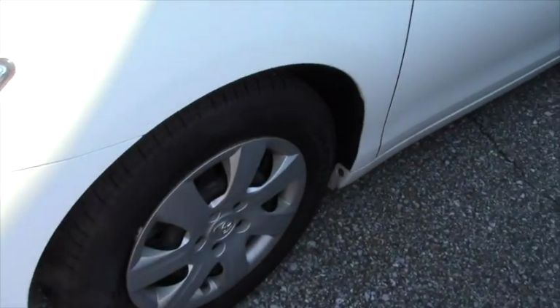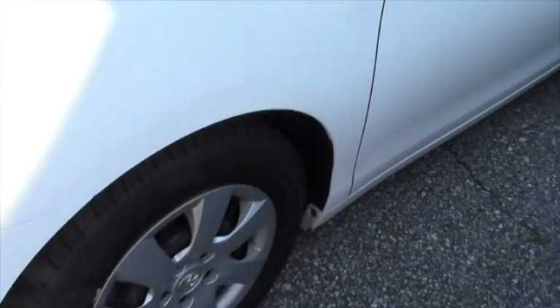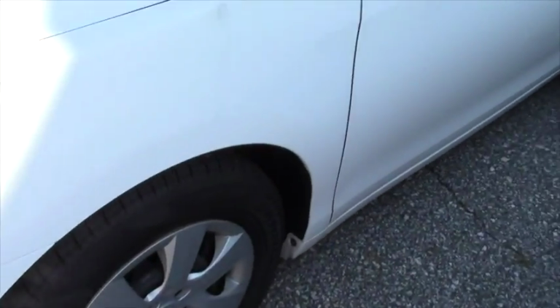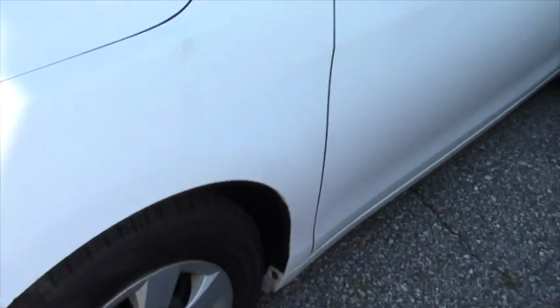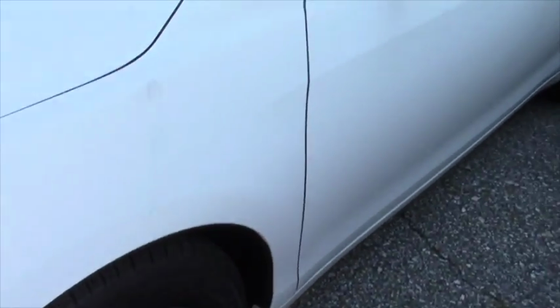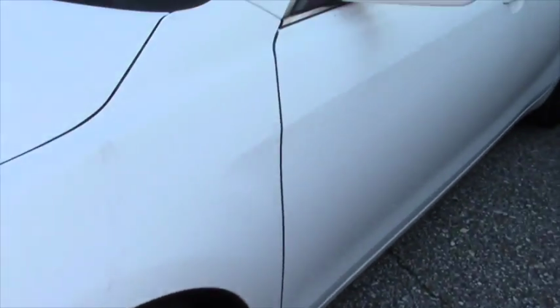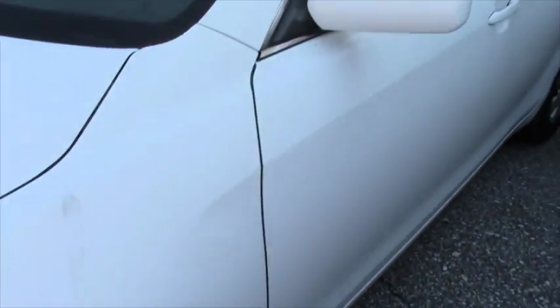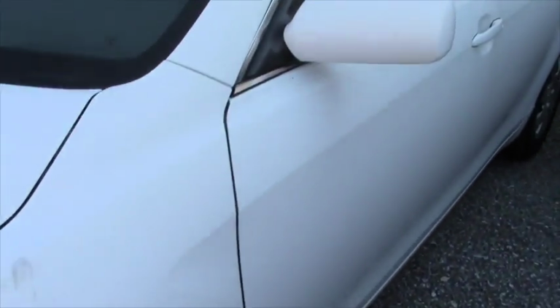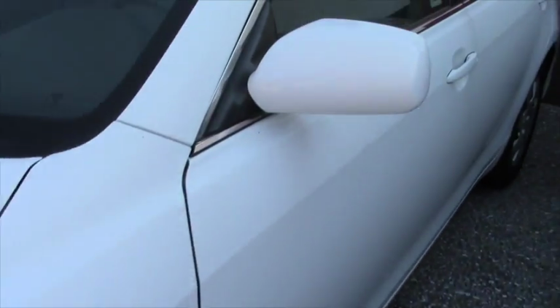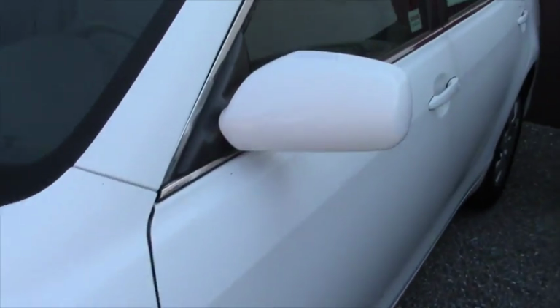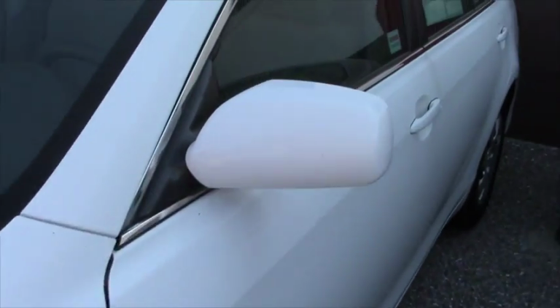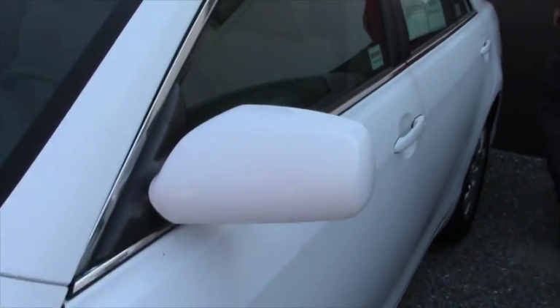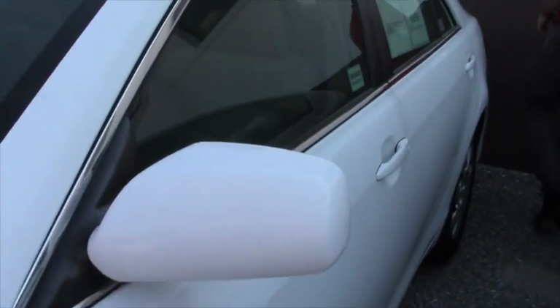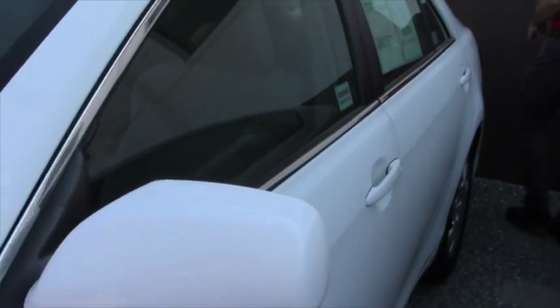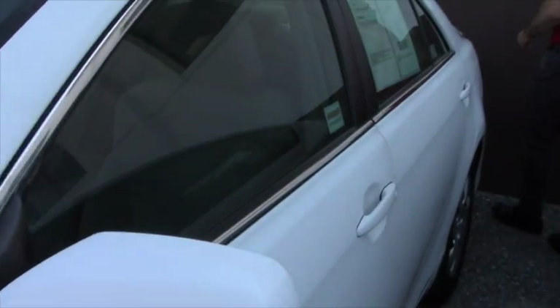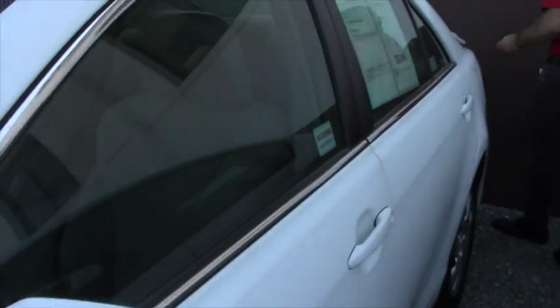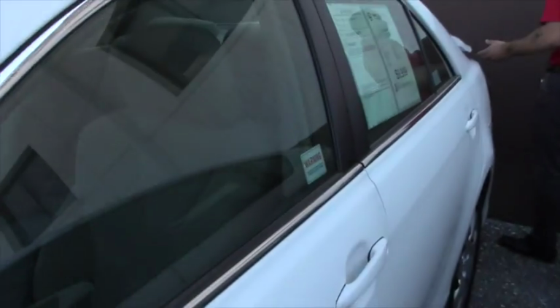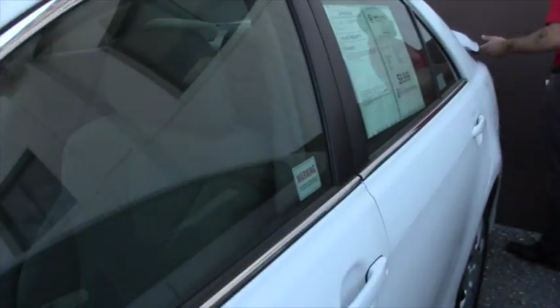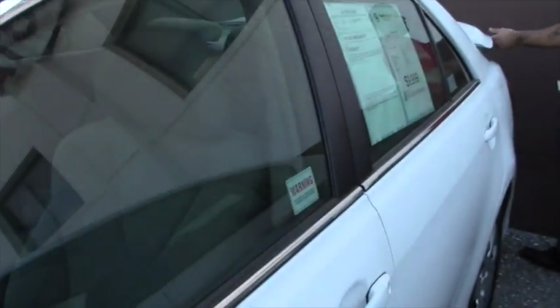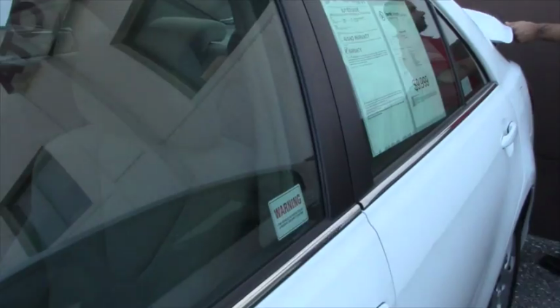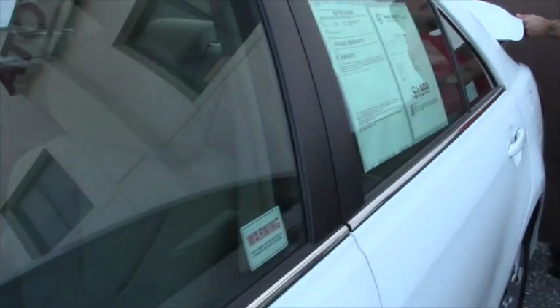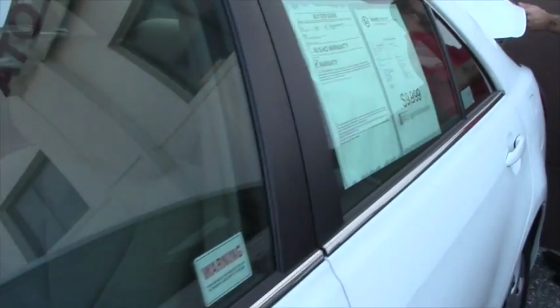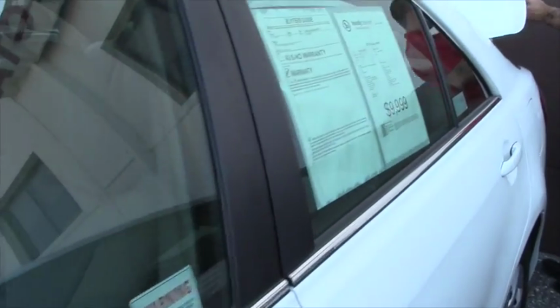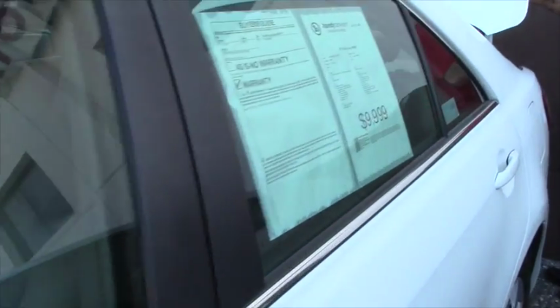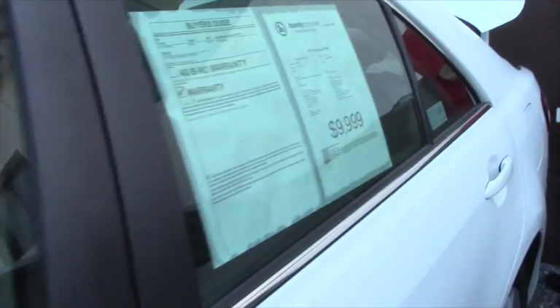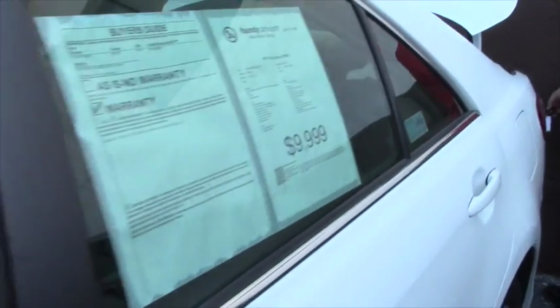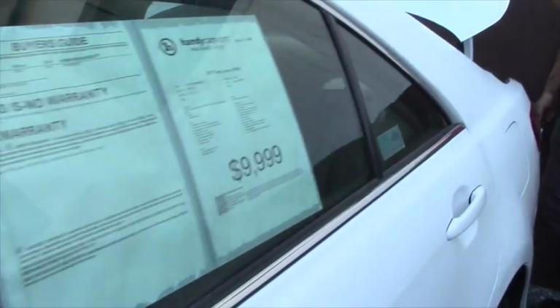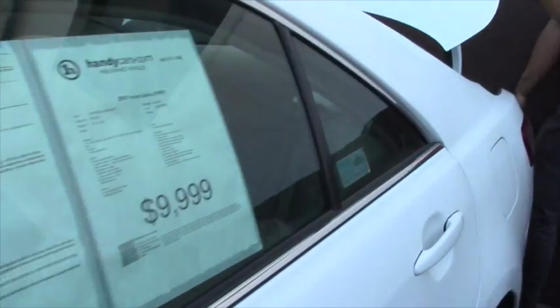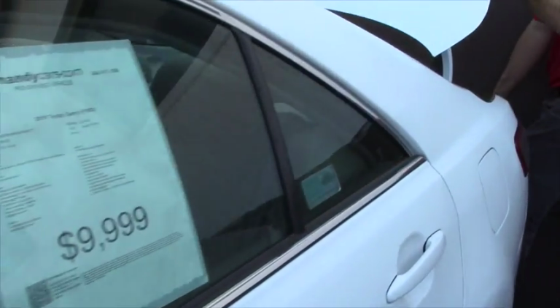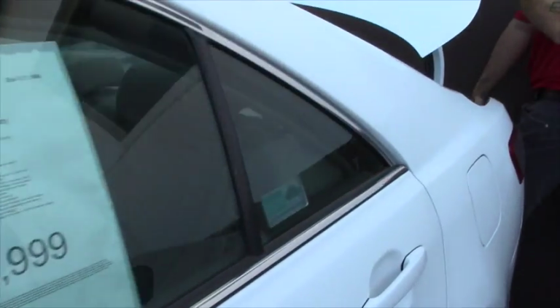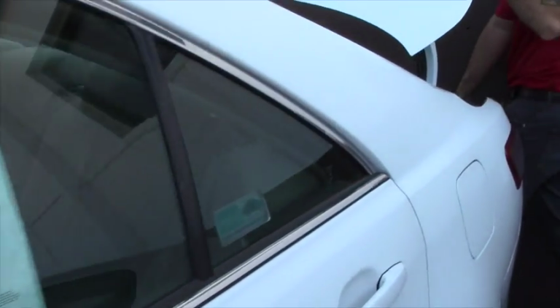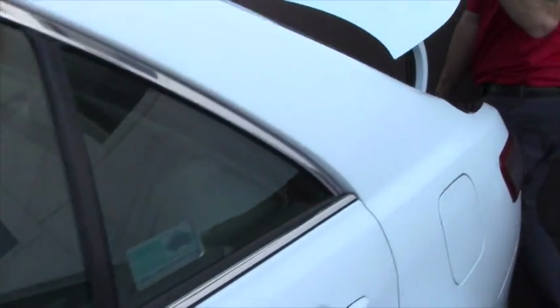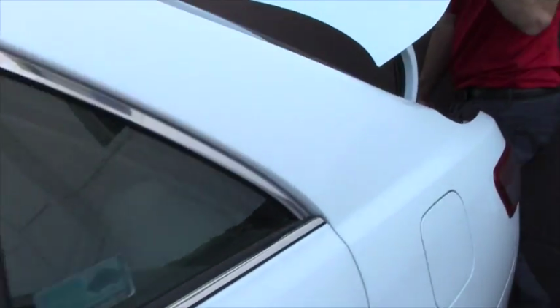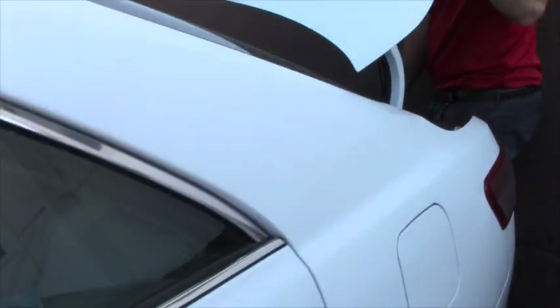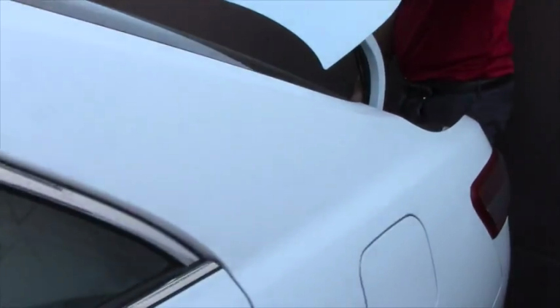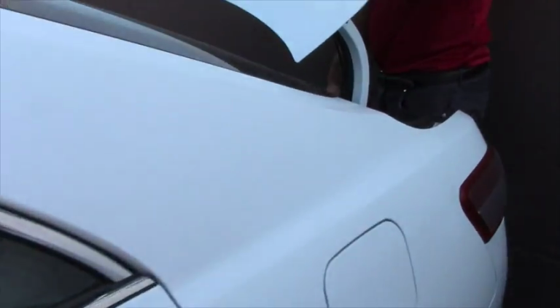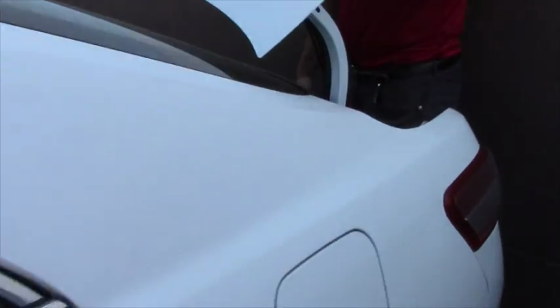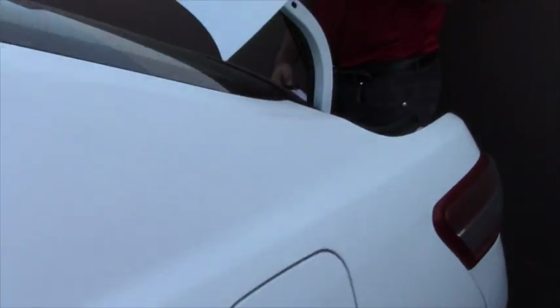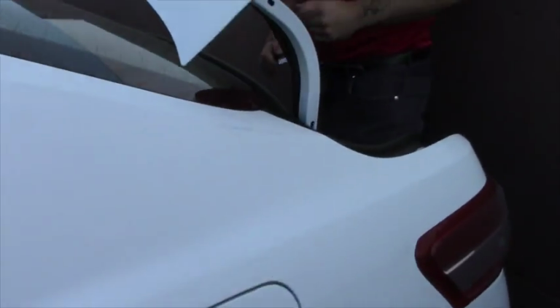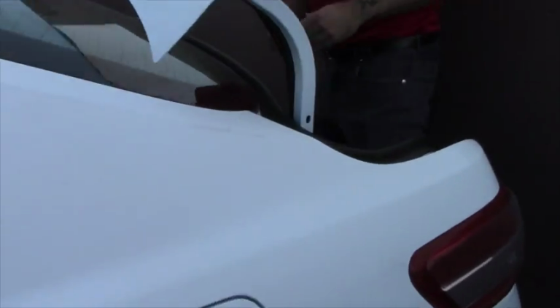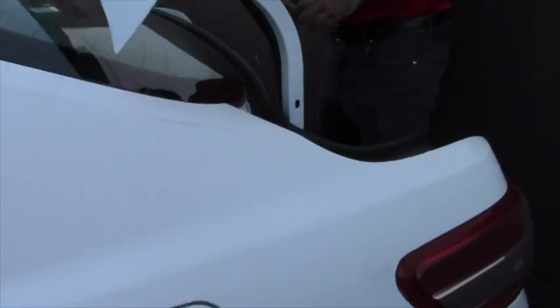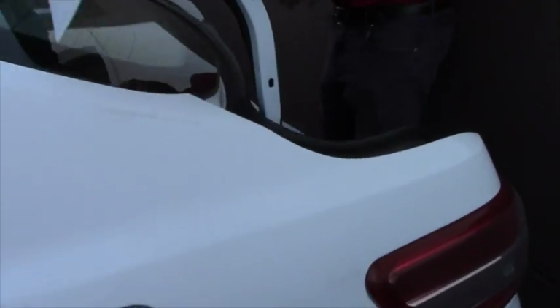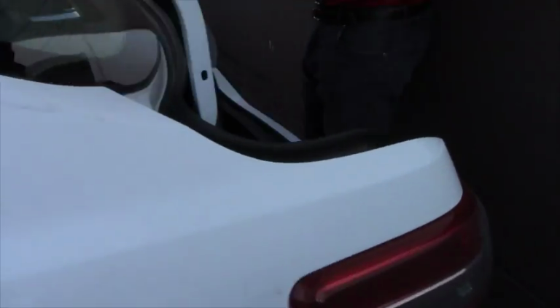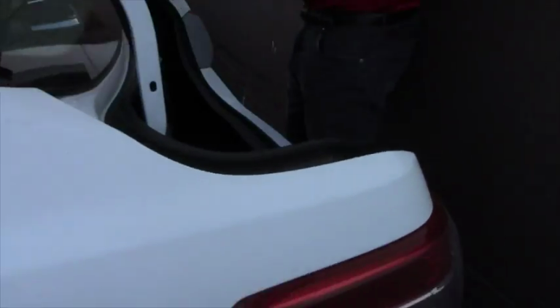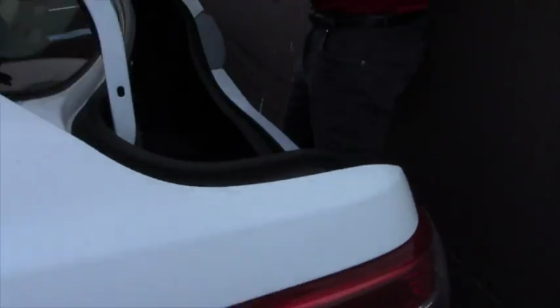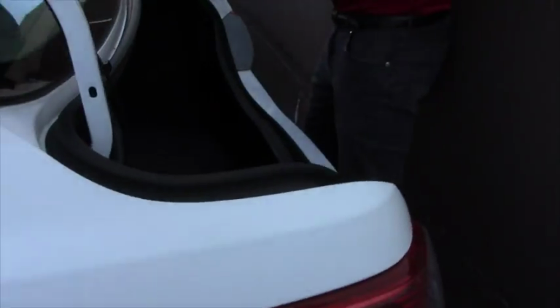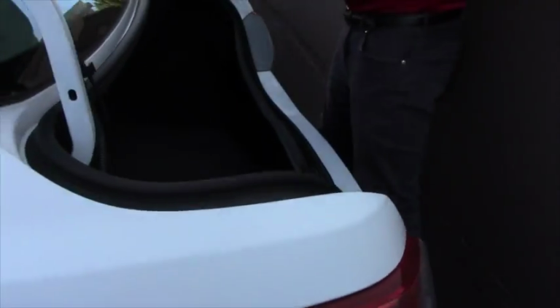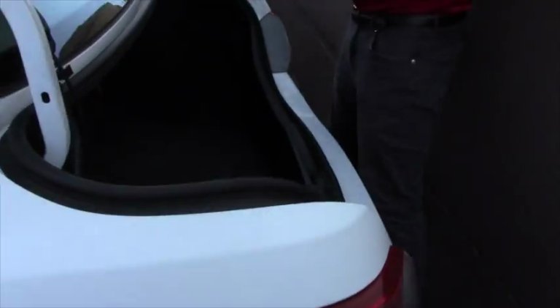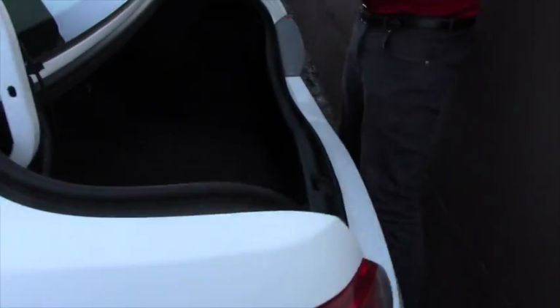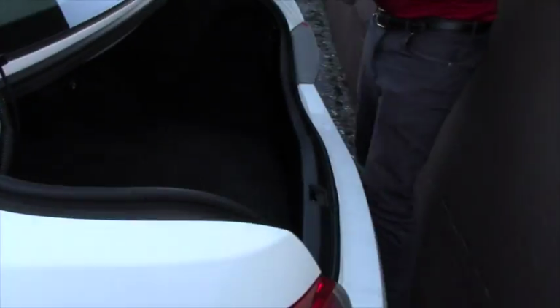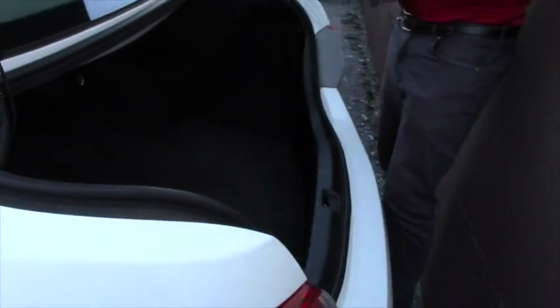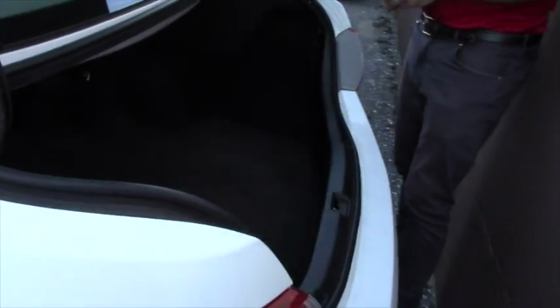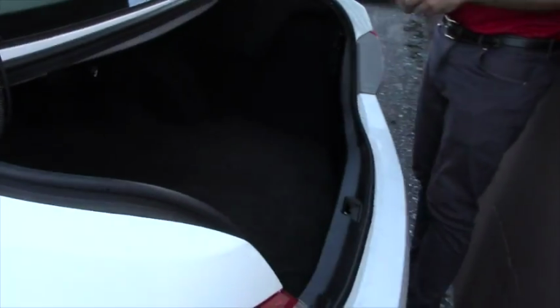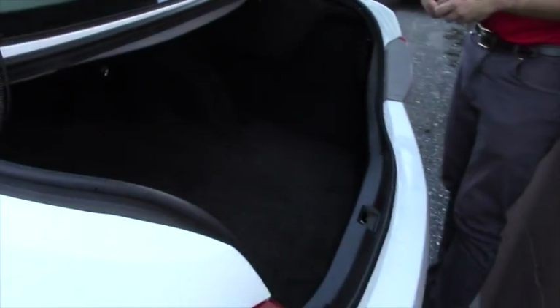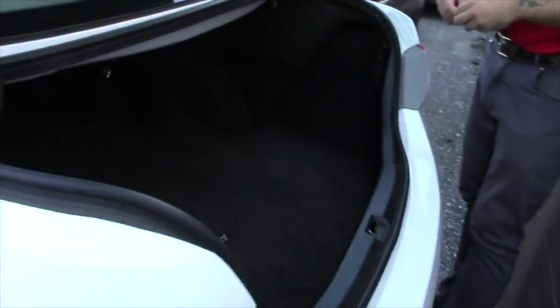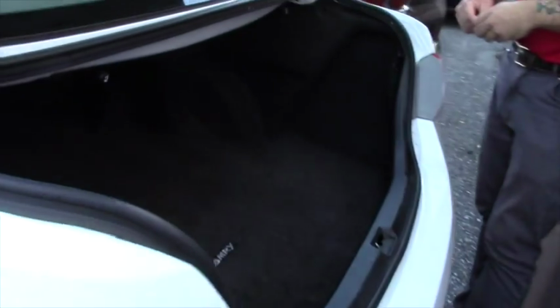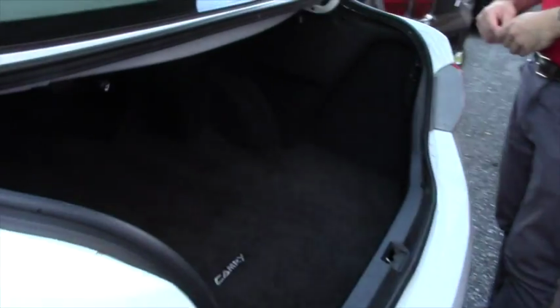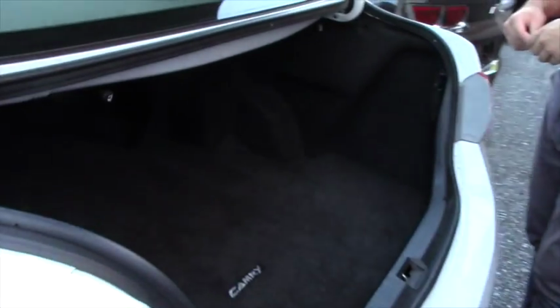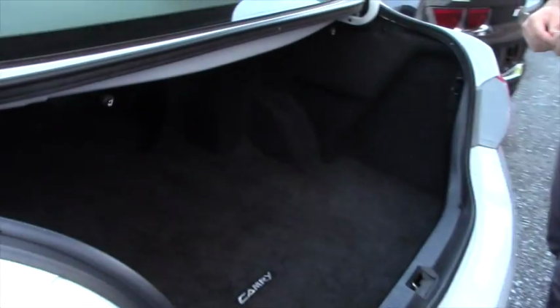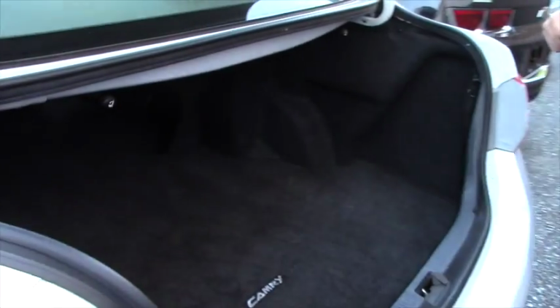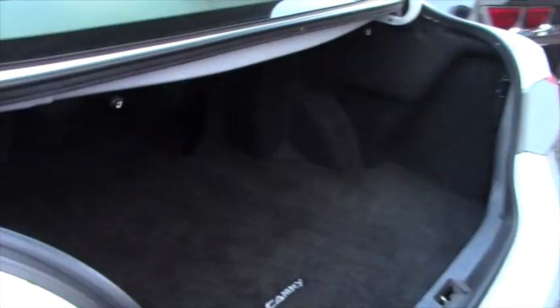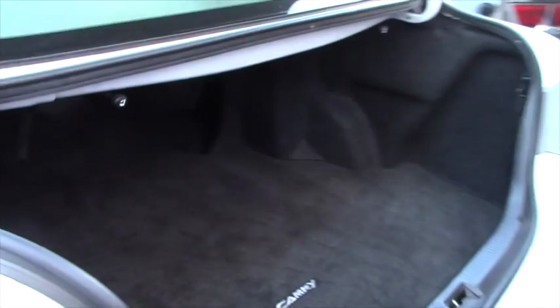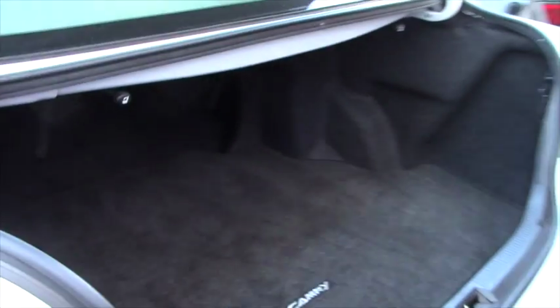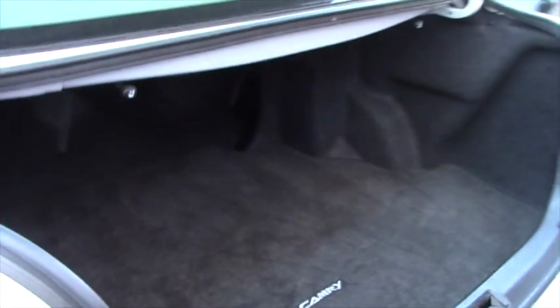I'll give you a quick look at the trunk here — a lot of space back here.